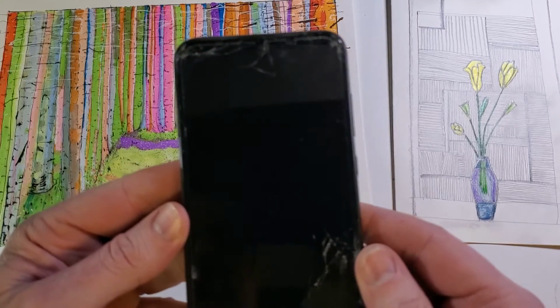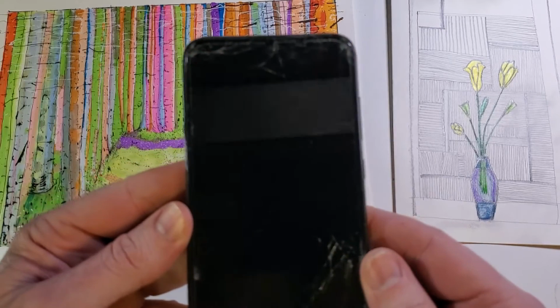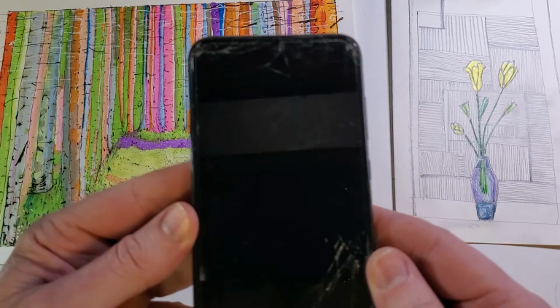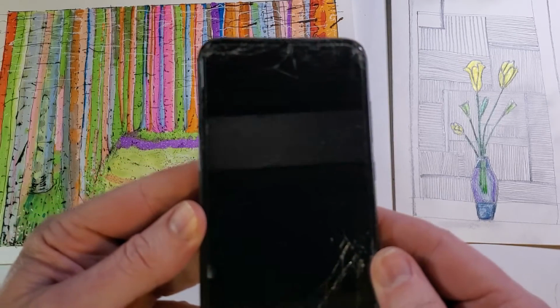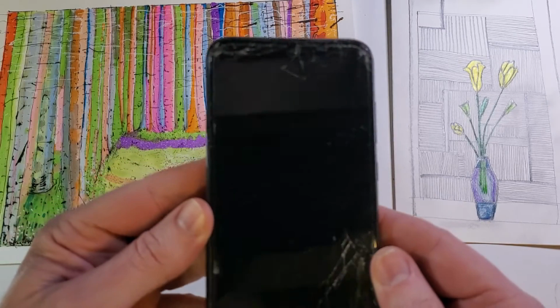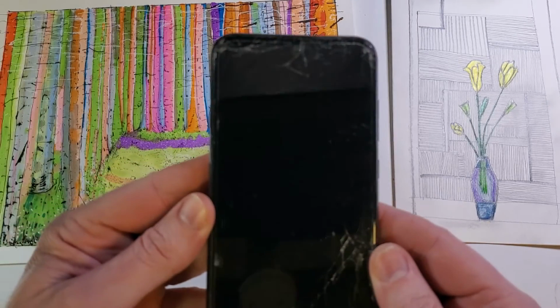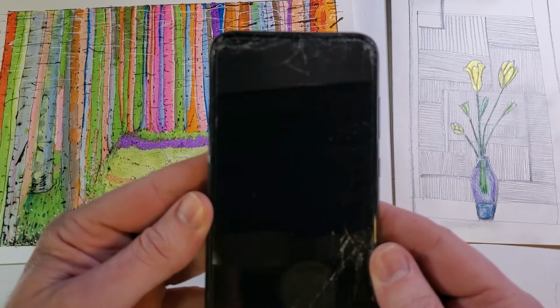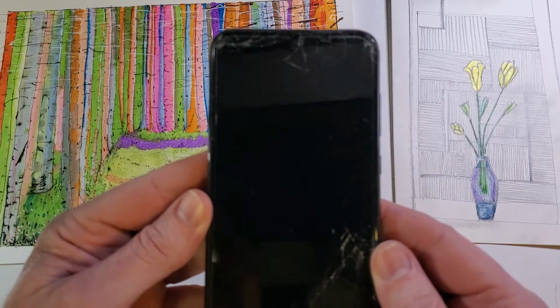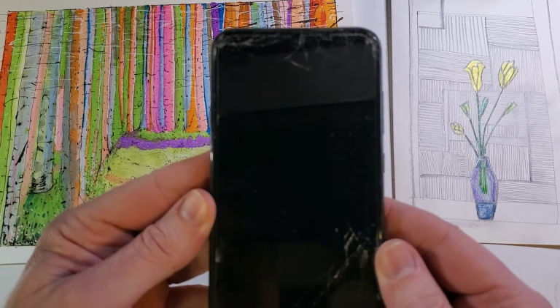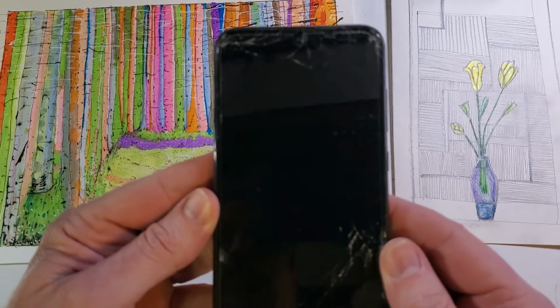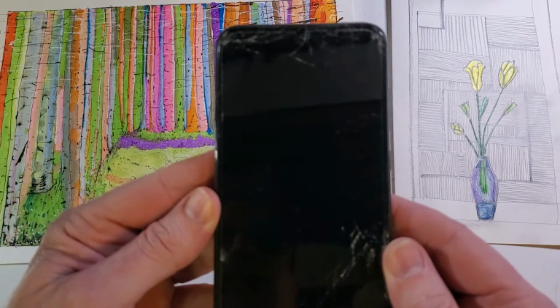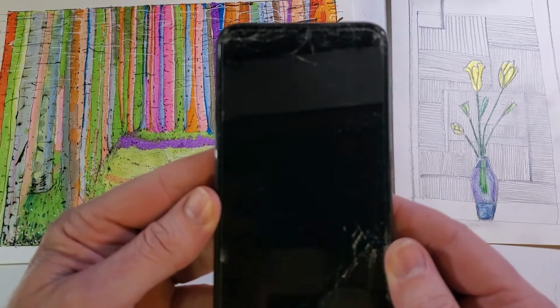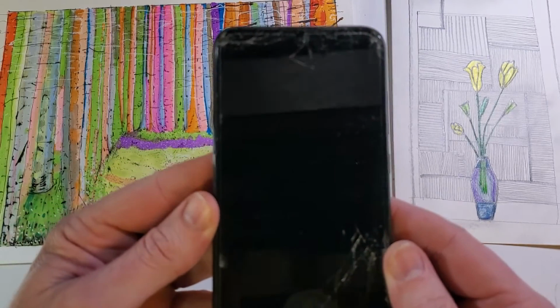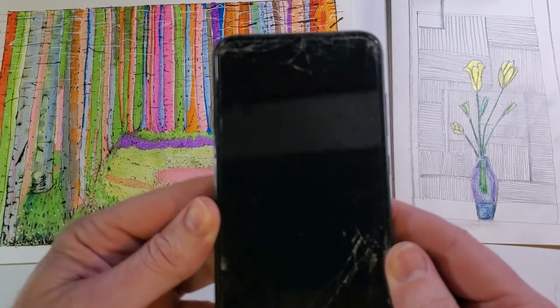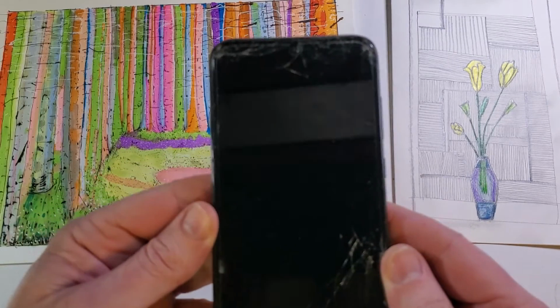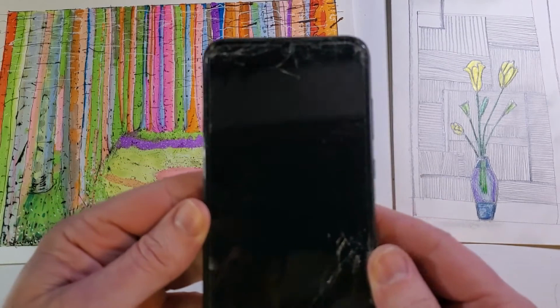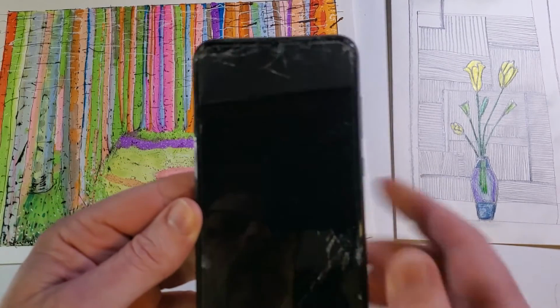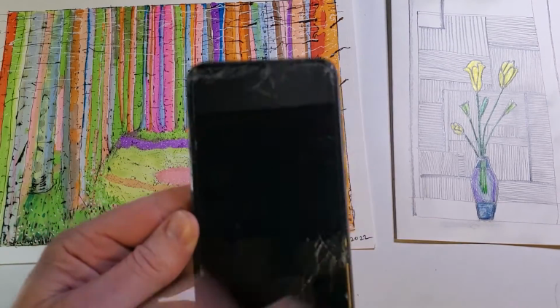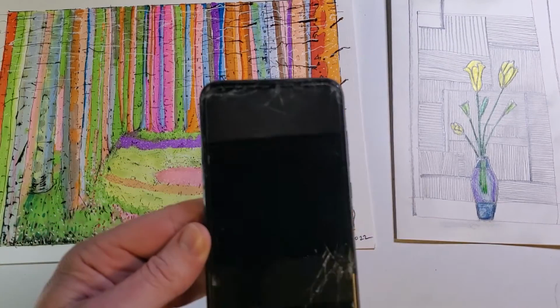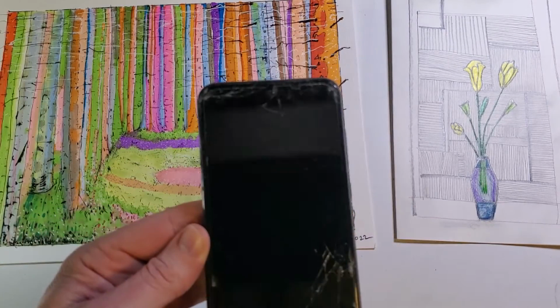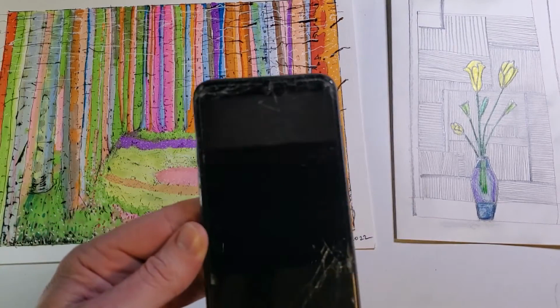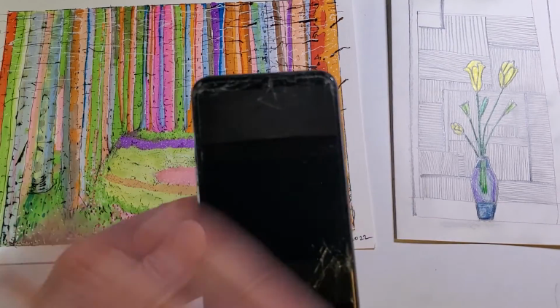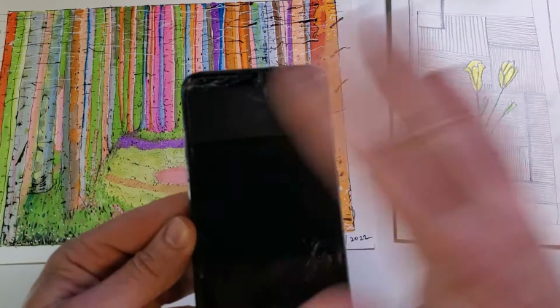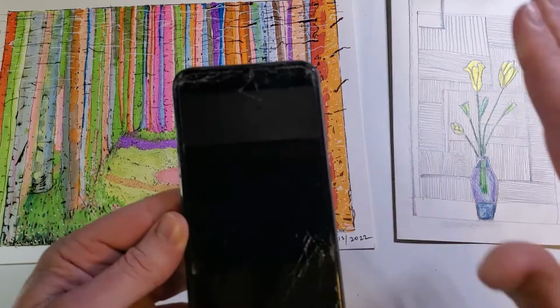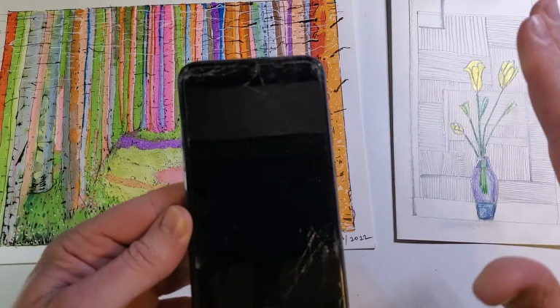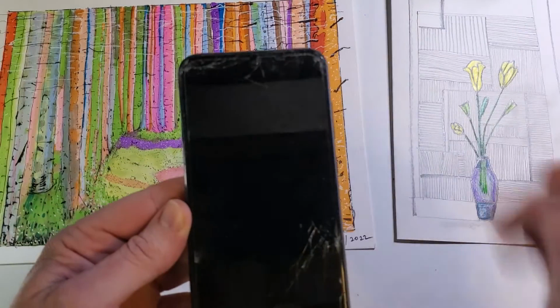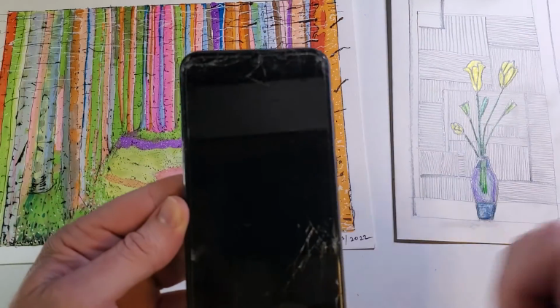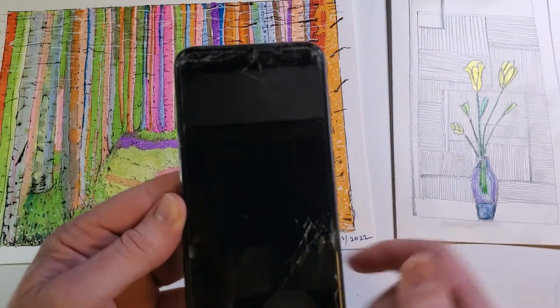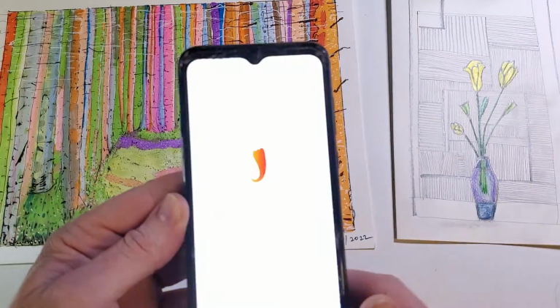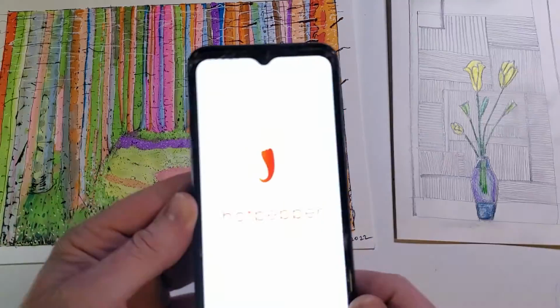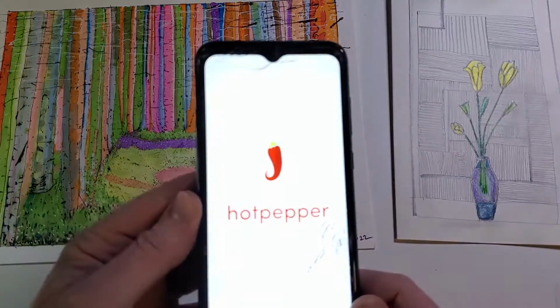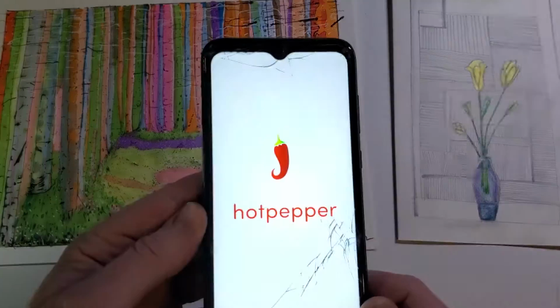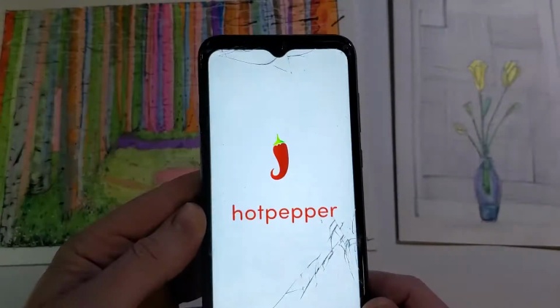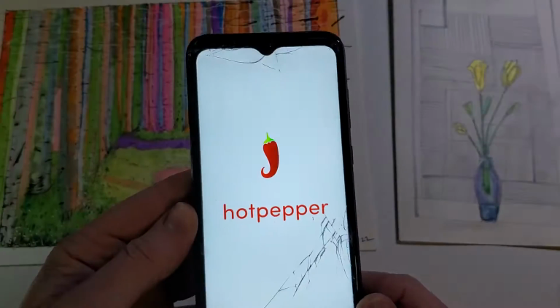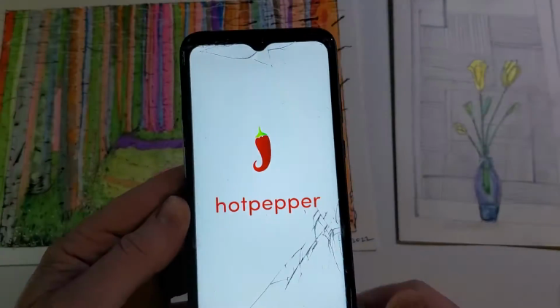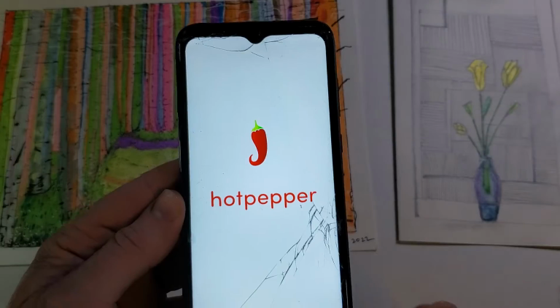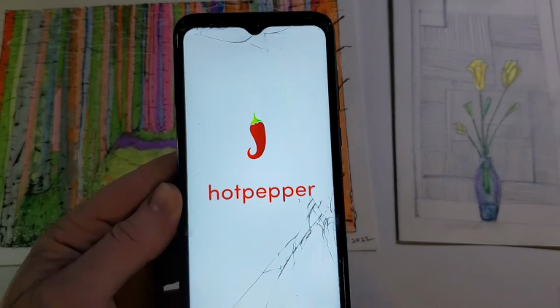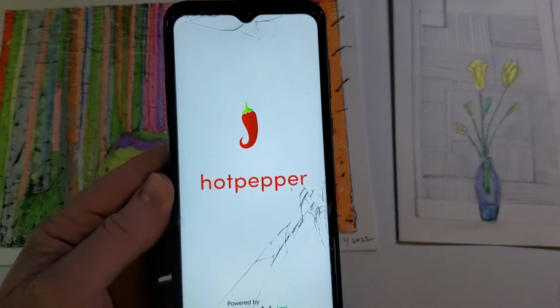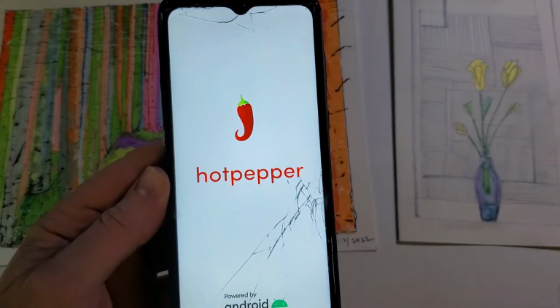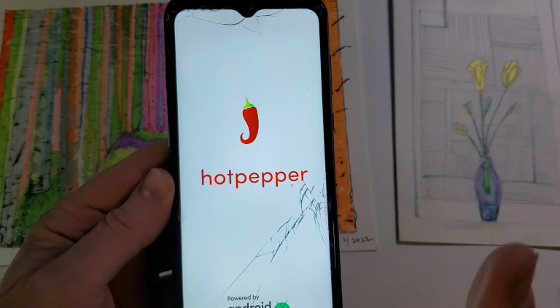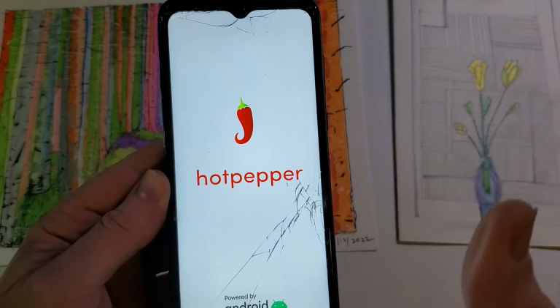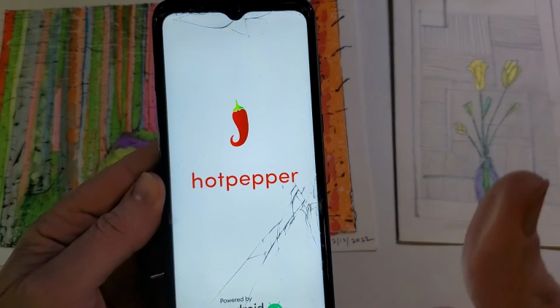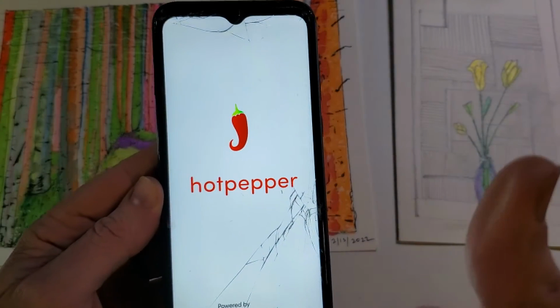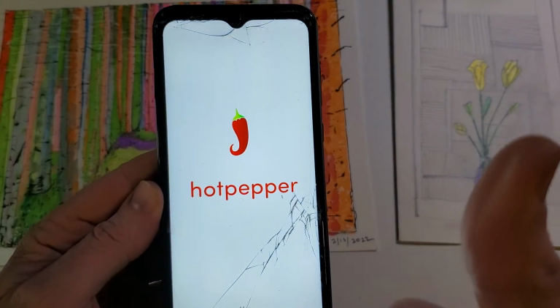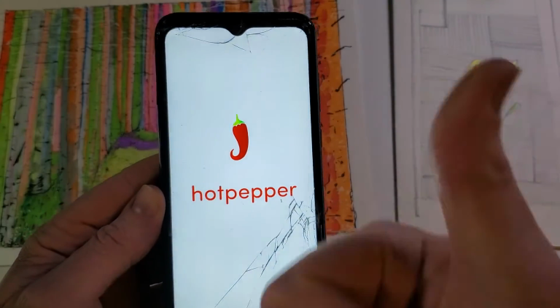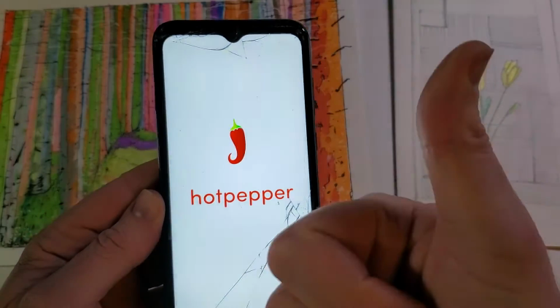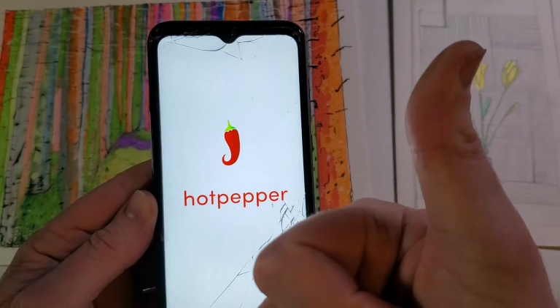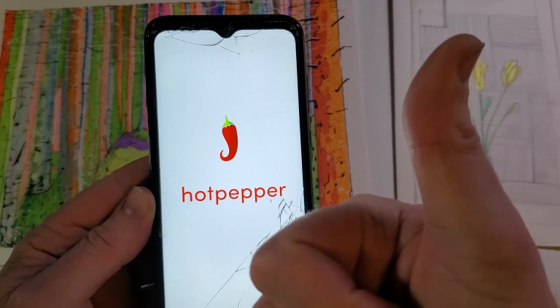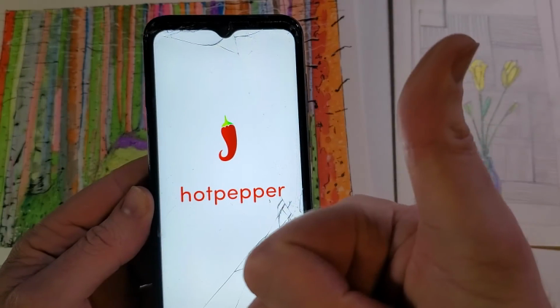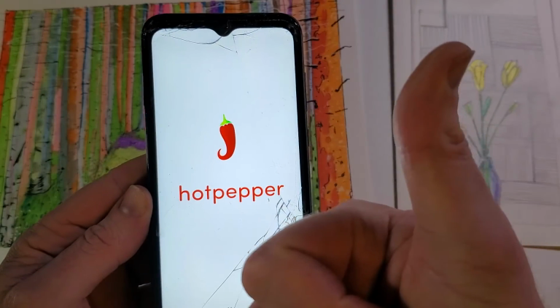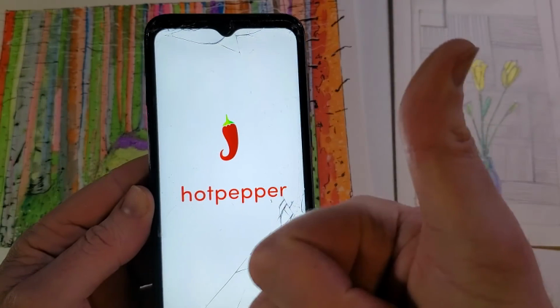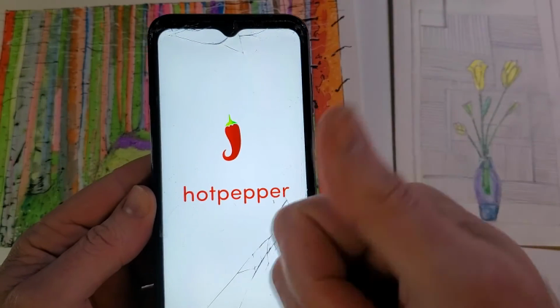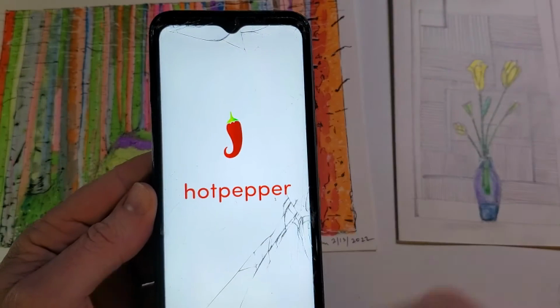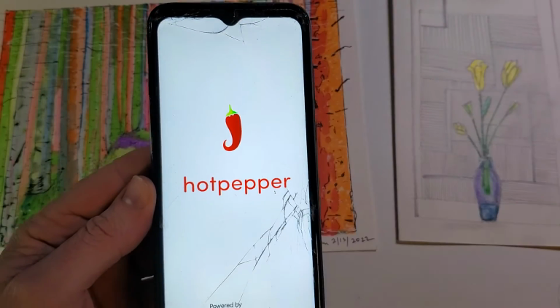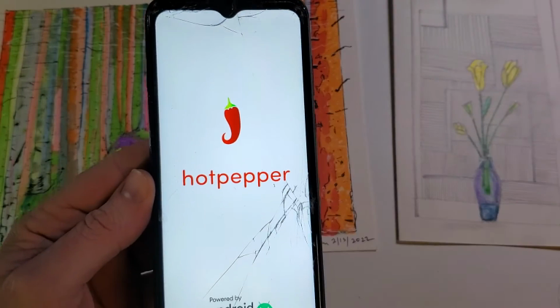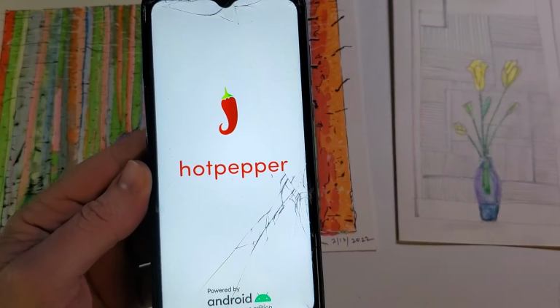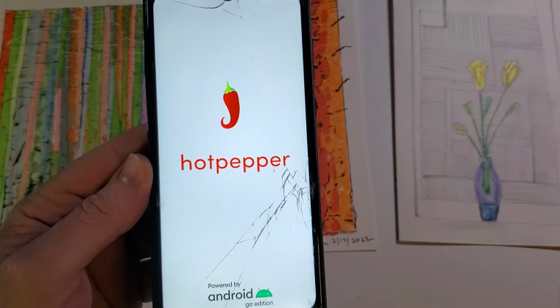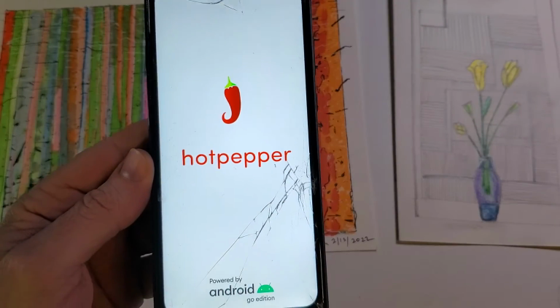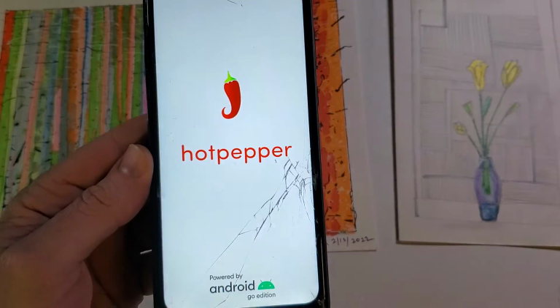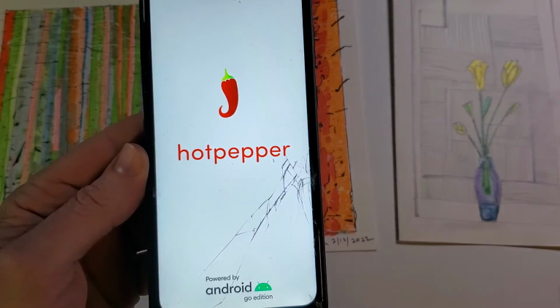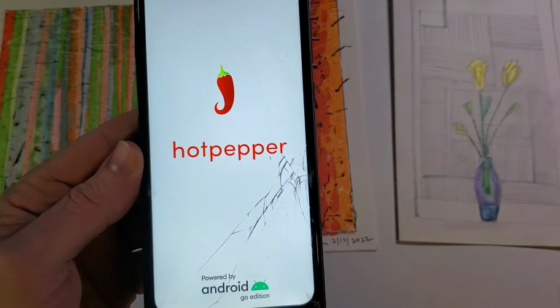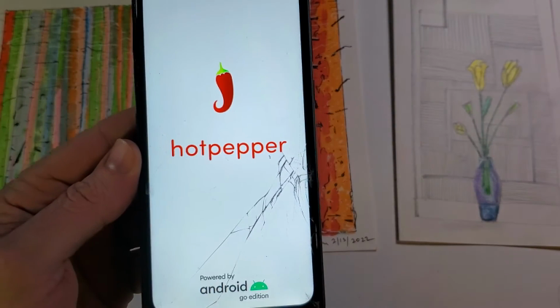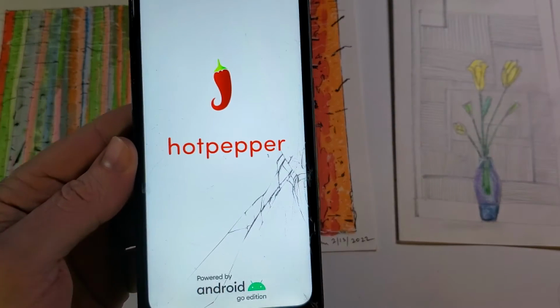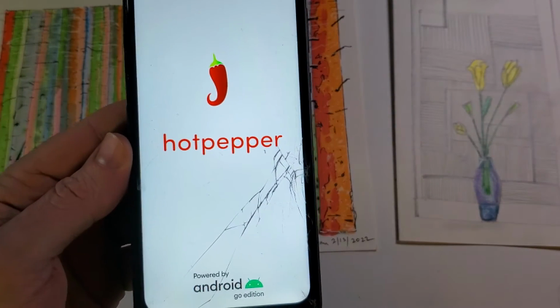Now it's safe to reboot the system and it's wiped everything from the phone. If this has helped you, please like, please subscribe. Thank you for watching. Bye-bye.